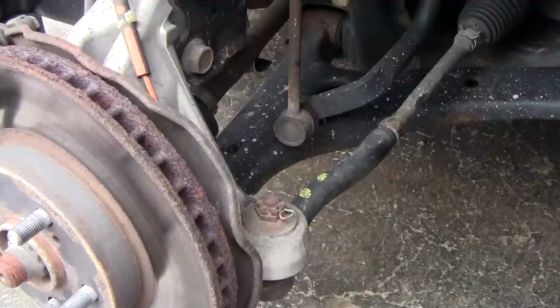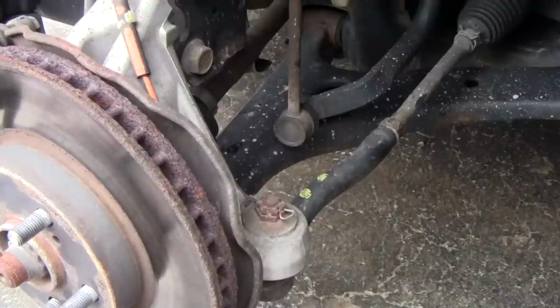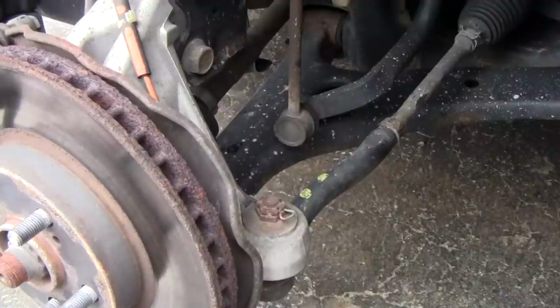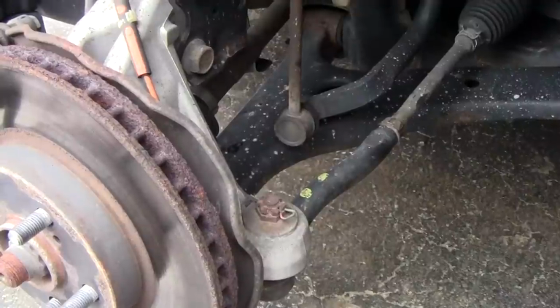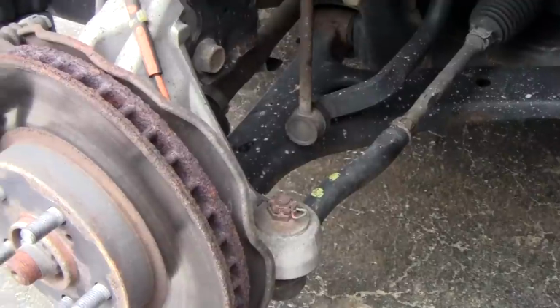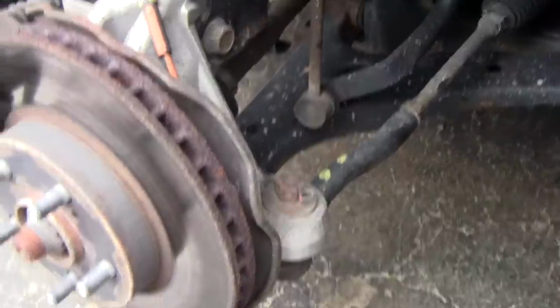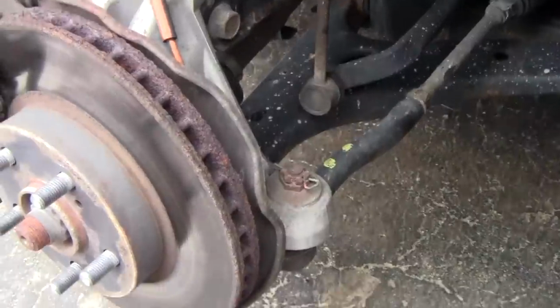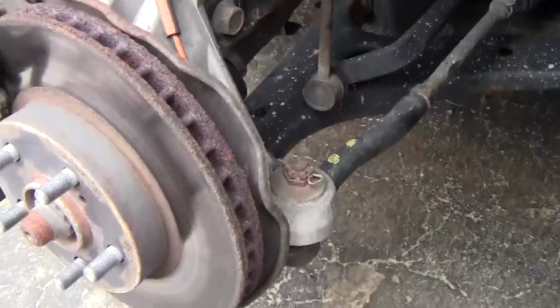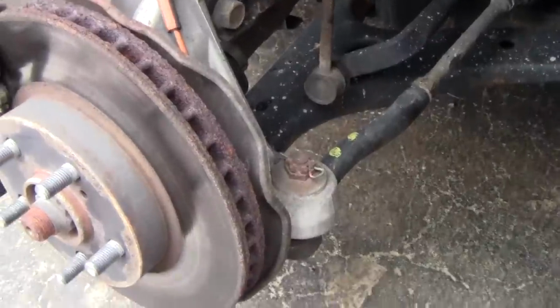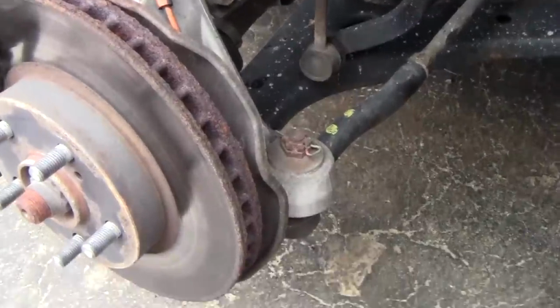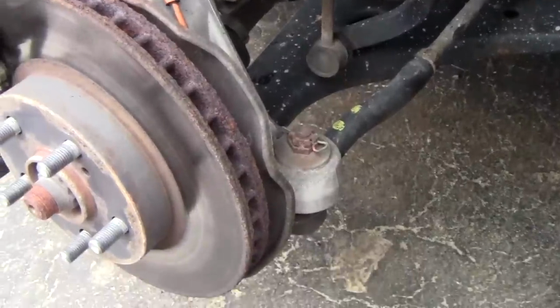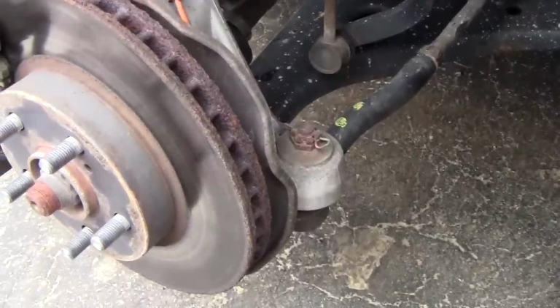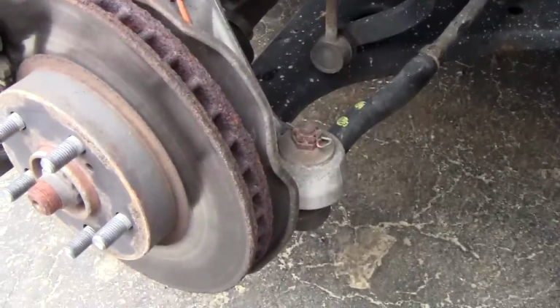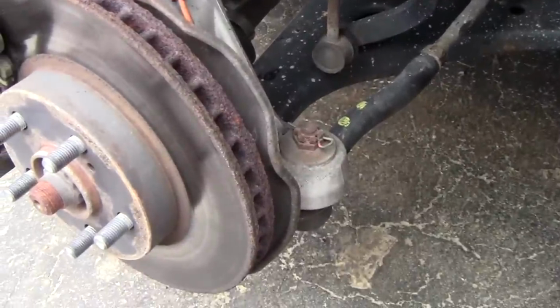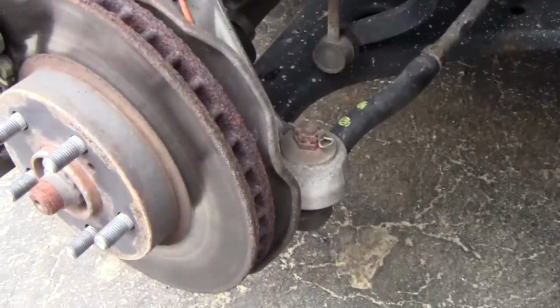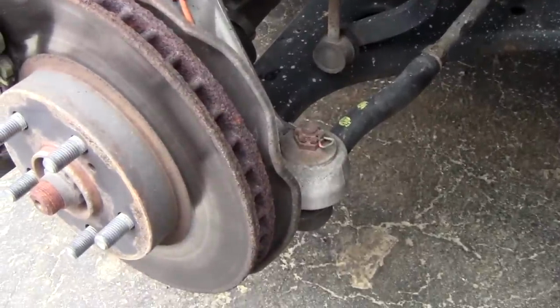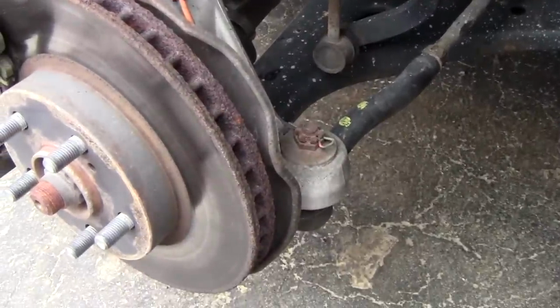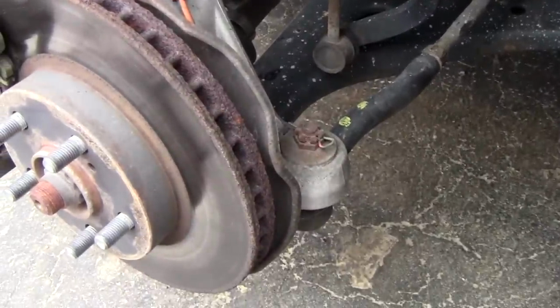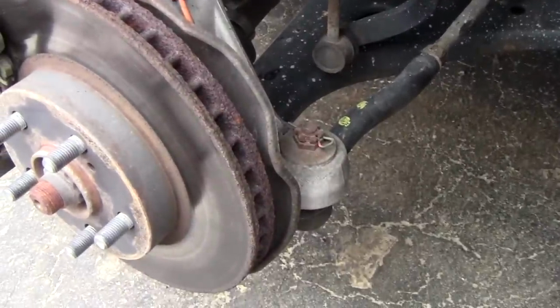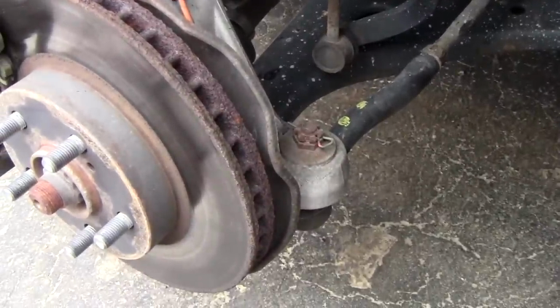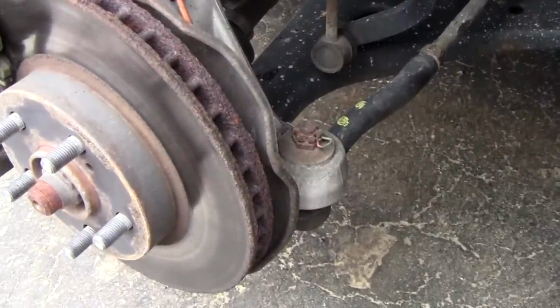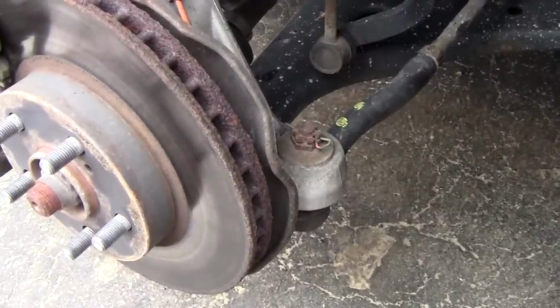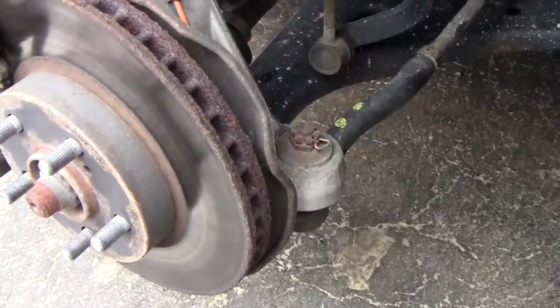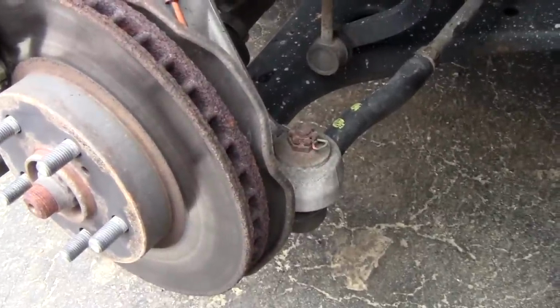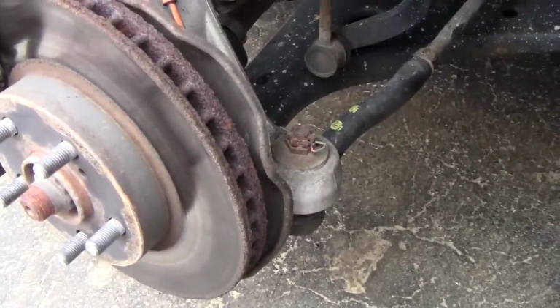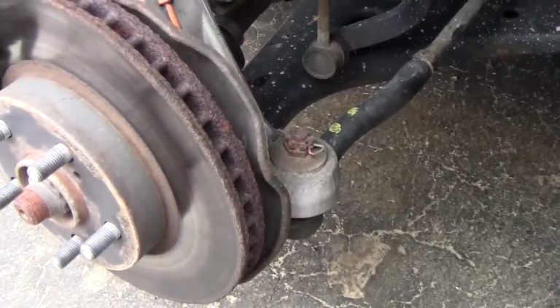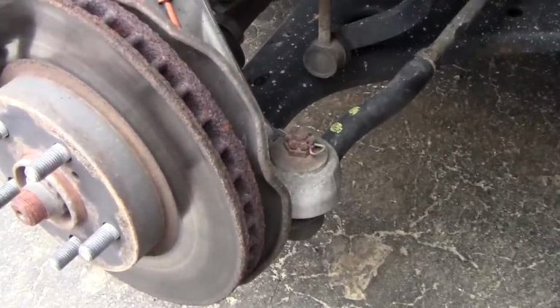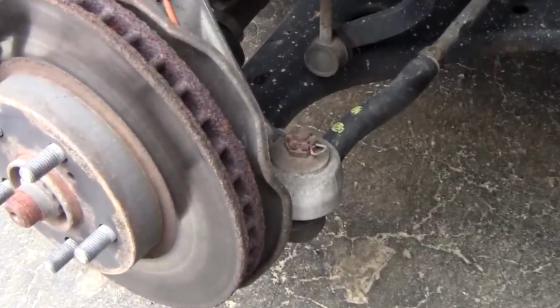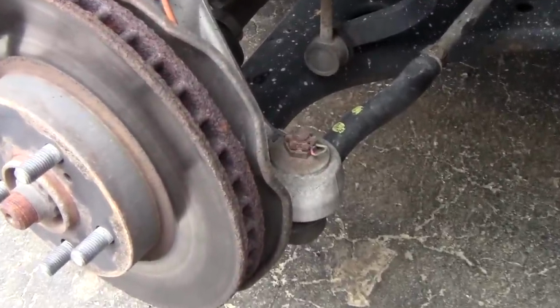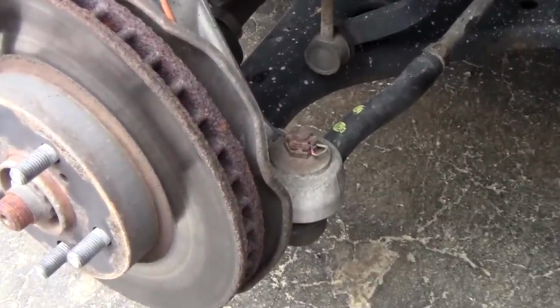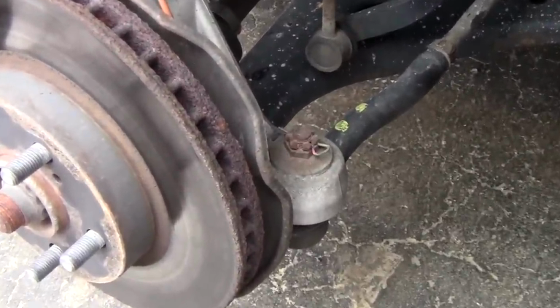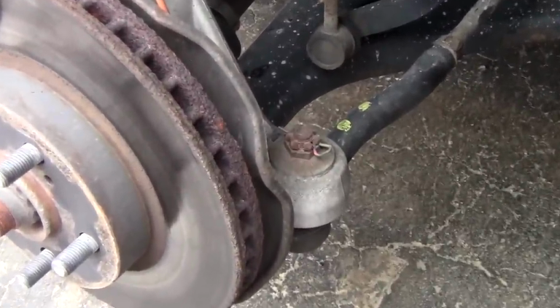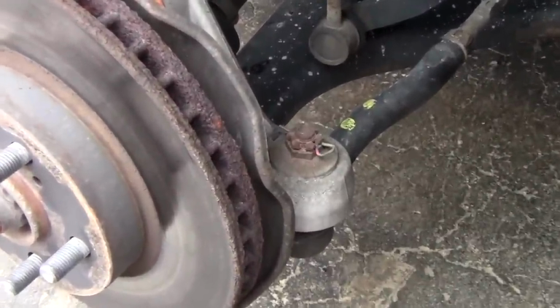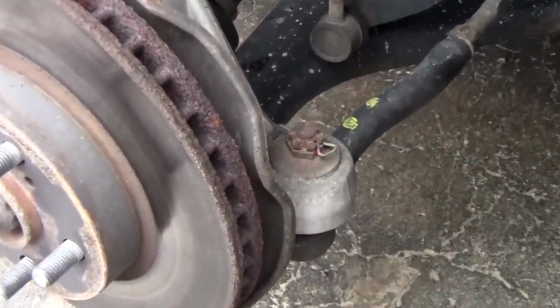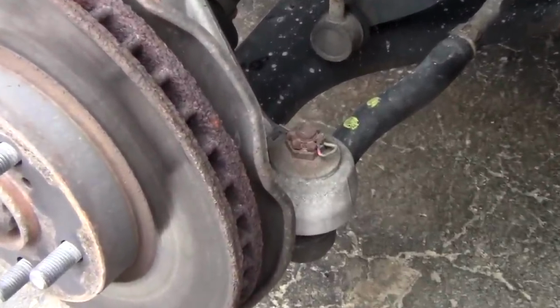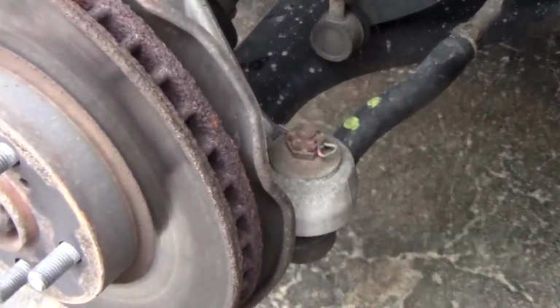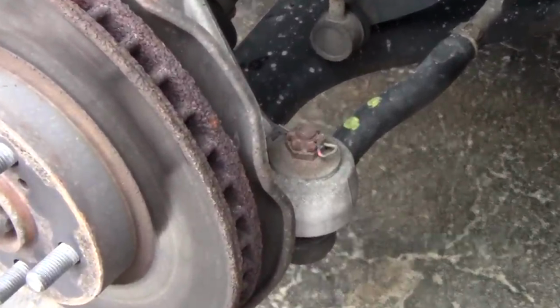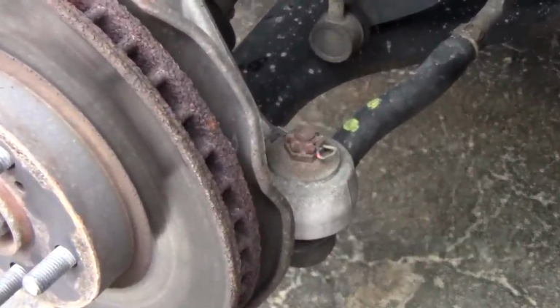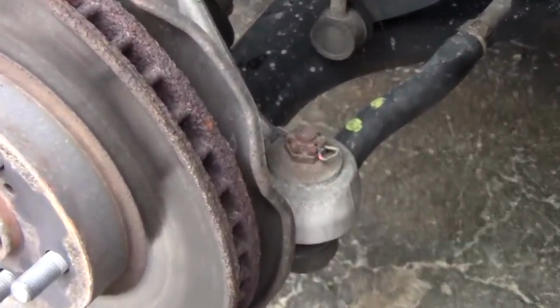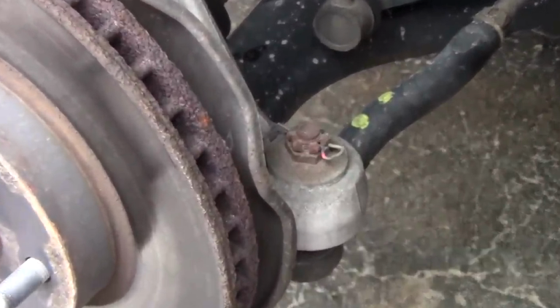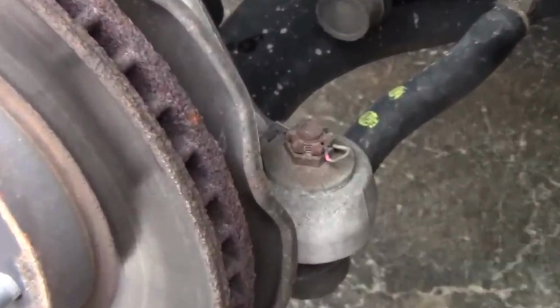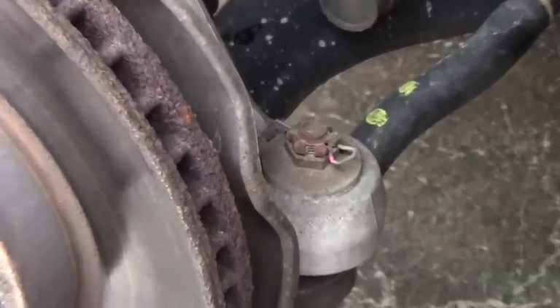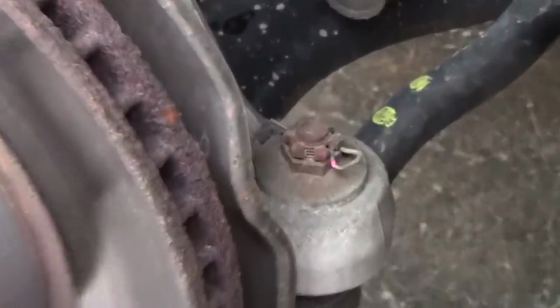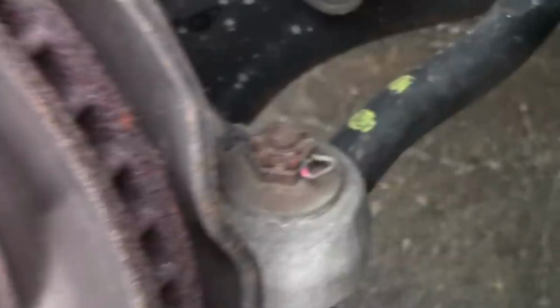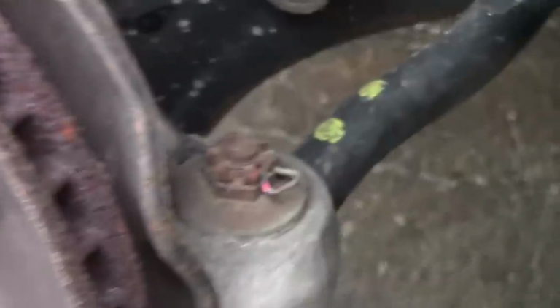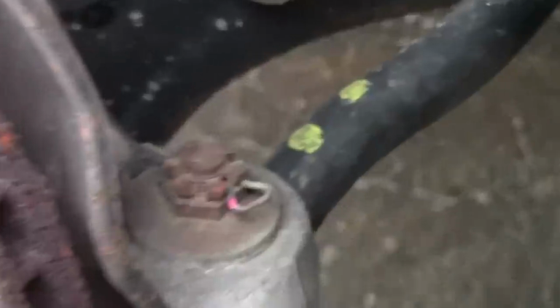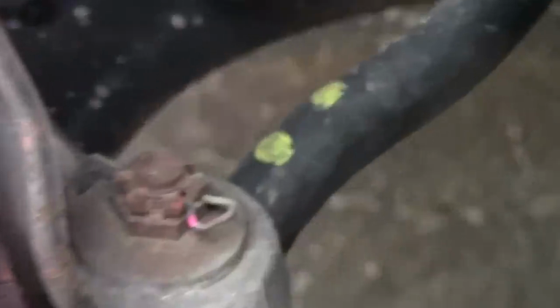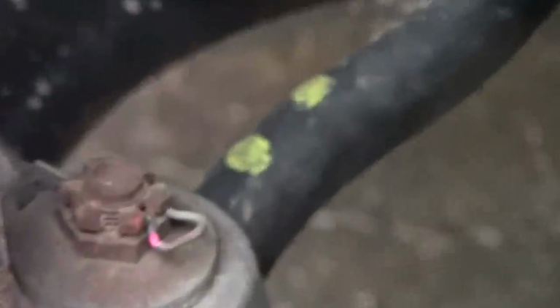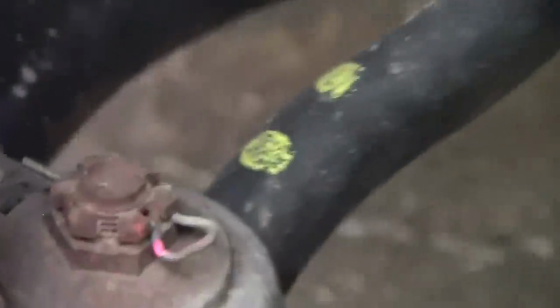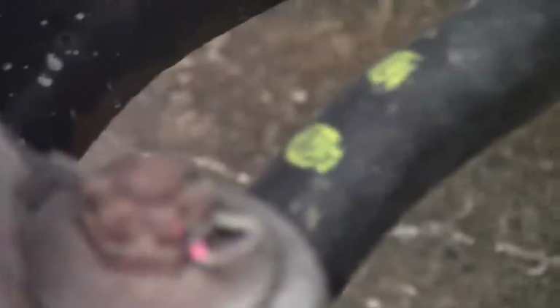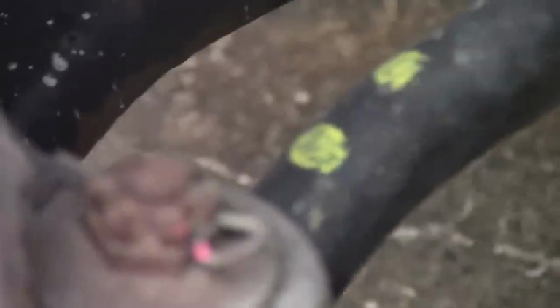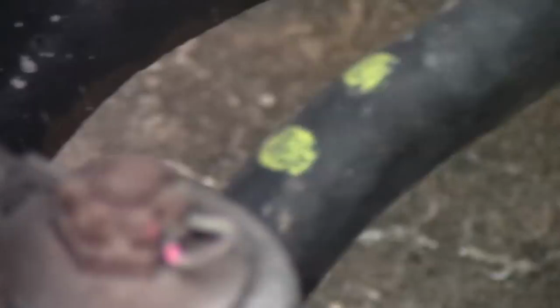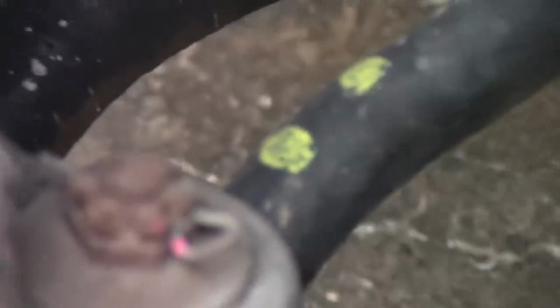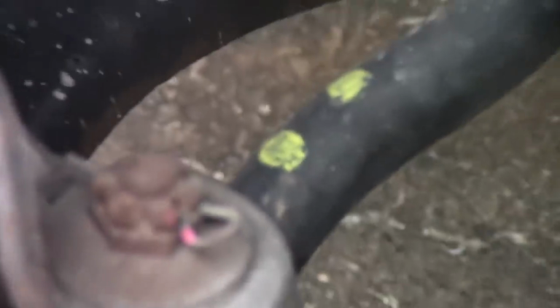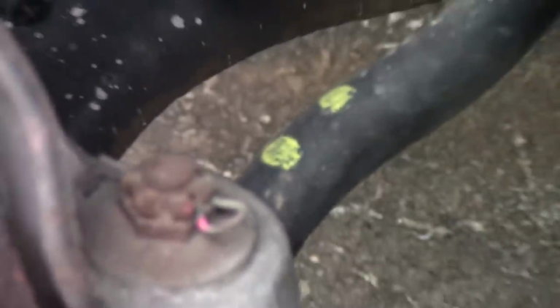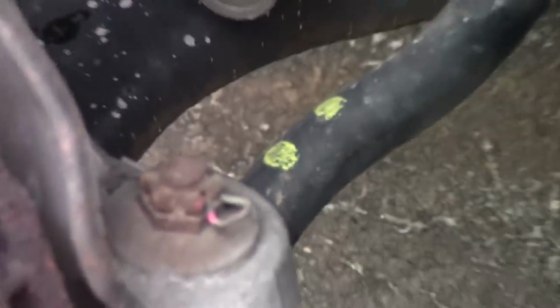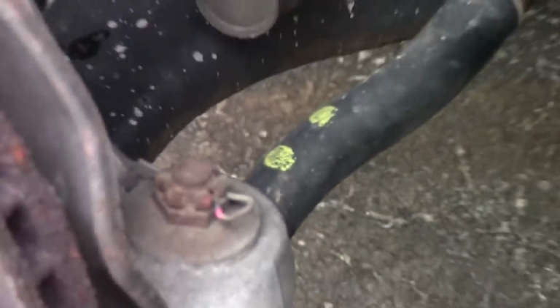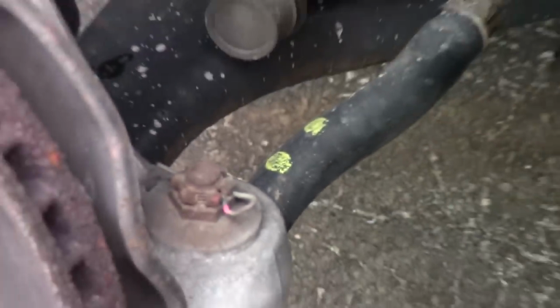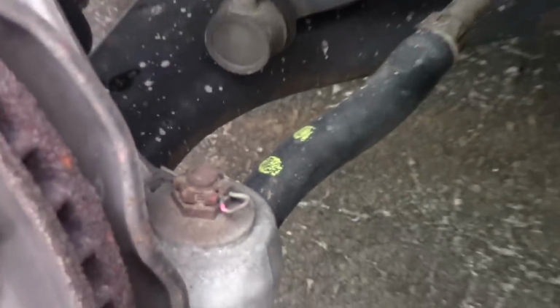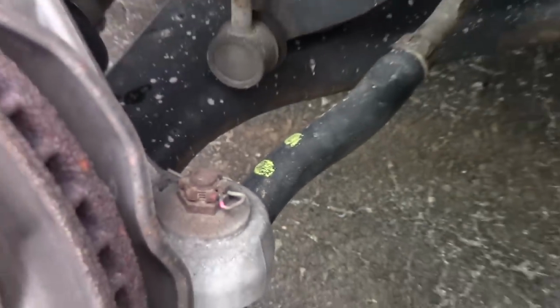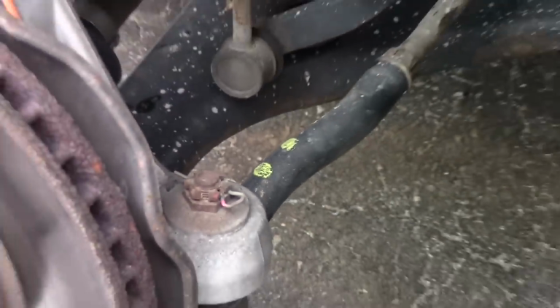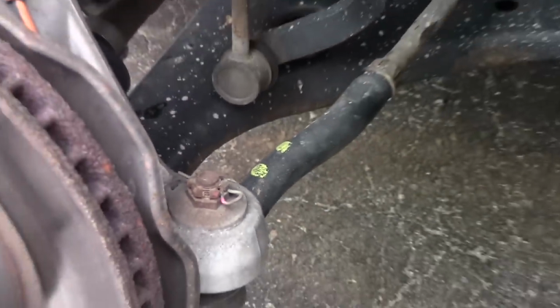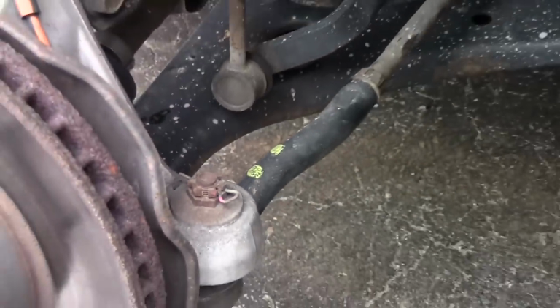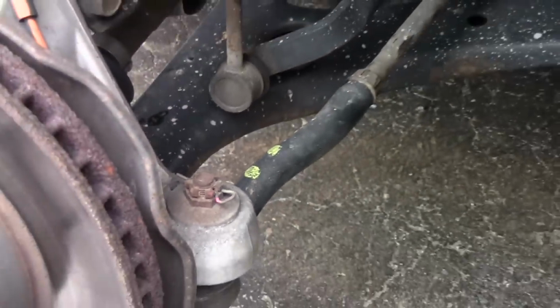I went to National Tire and Battery yesterday. I took my Prius there and they told me that the inner and outer tie rod on the left side needed to be replaced.